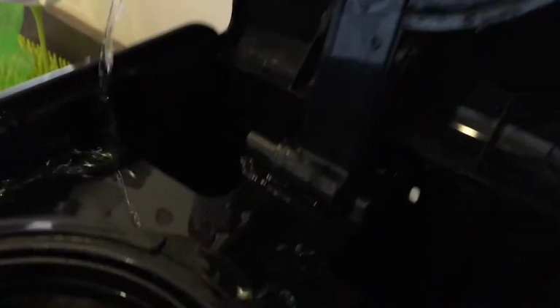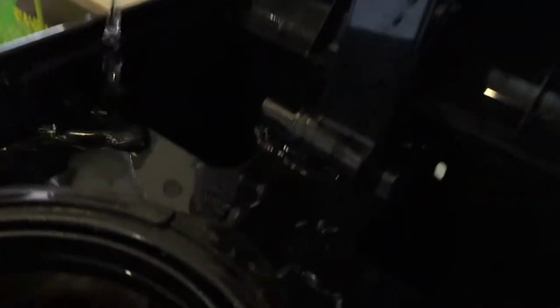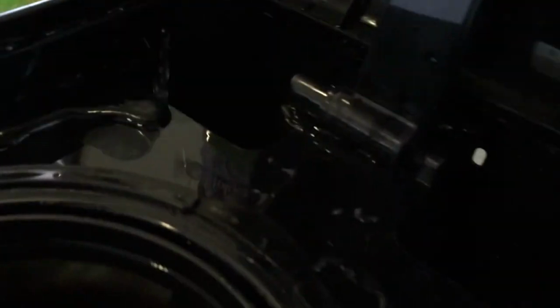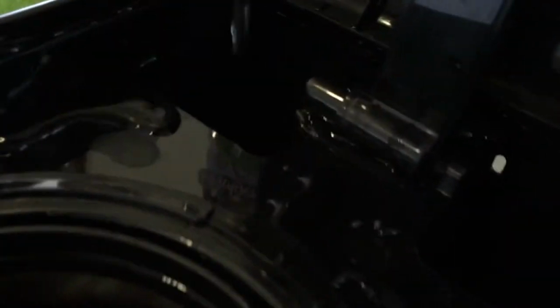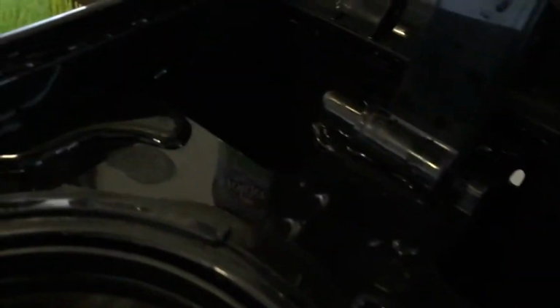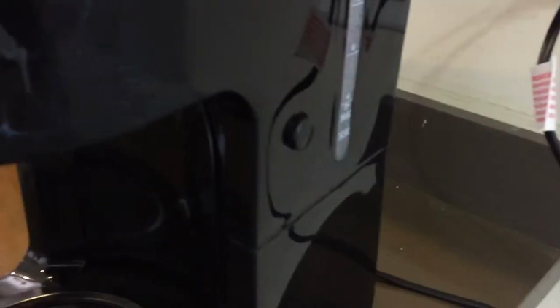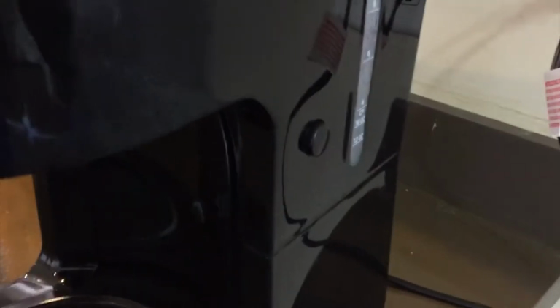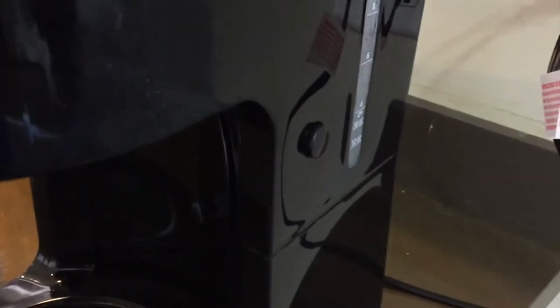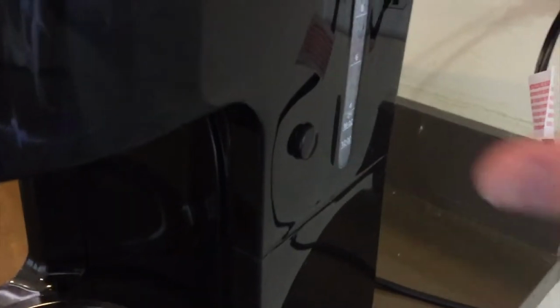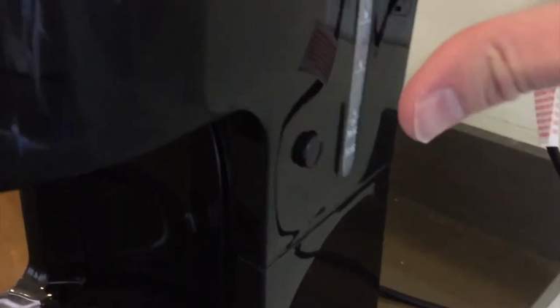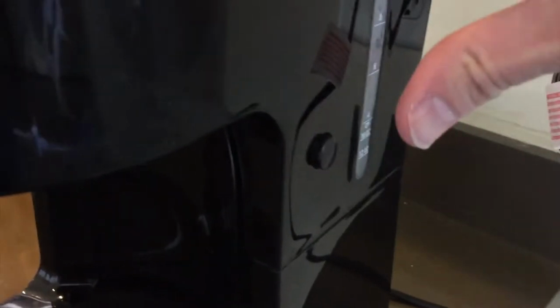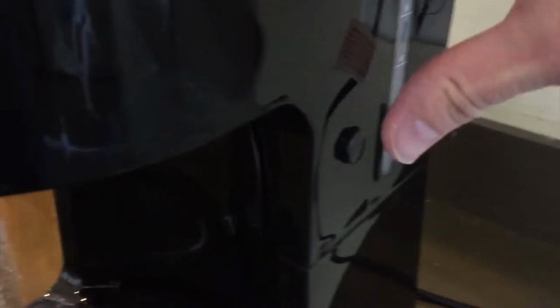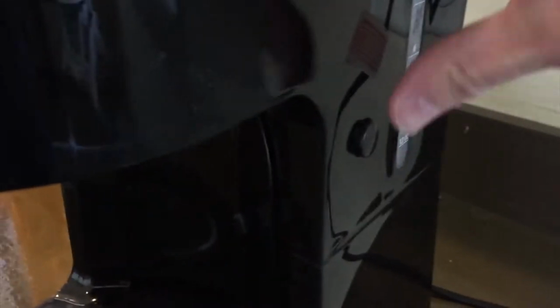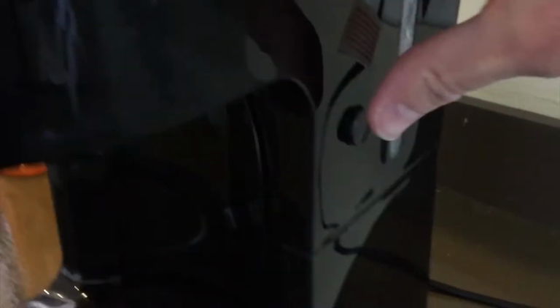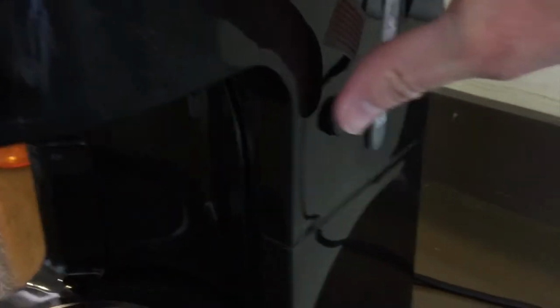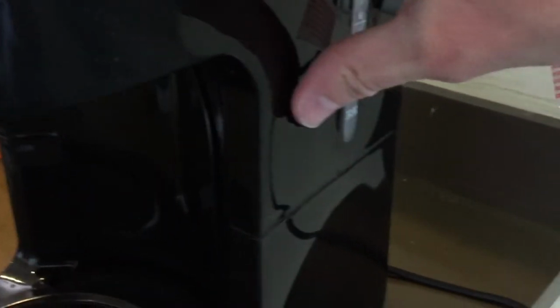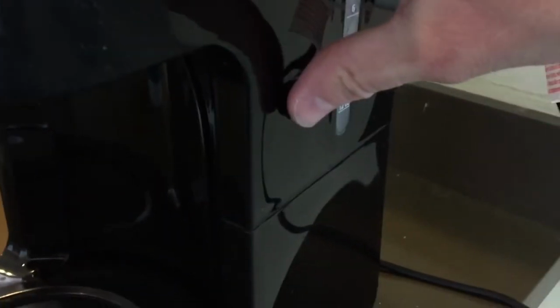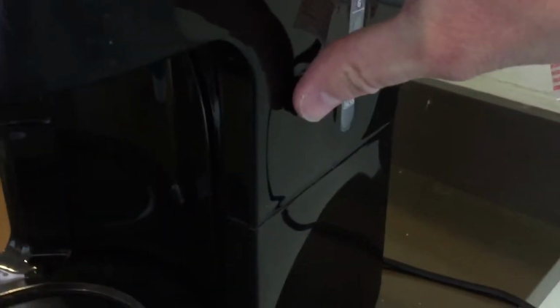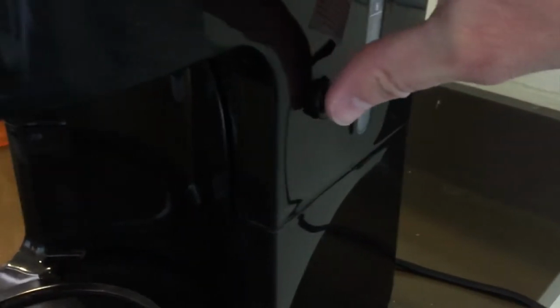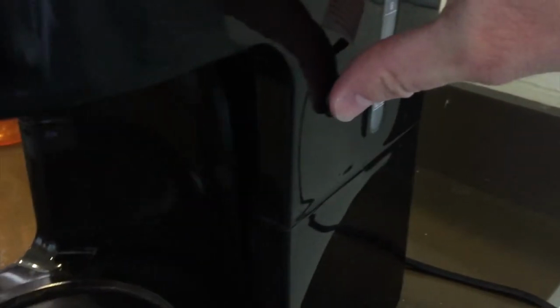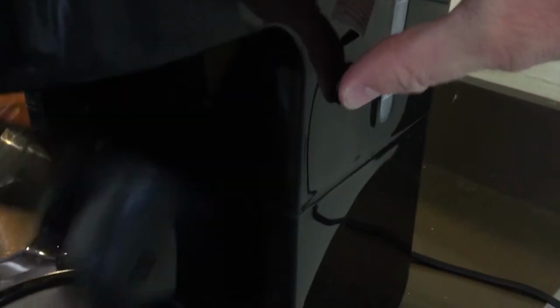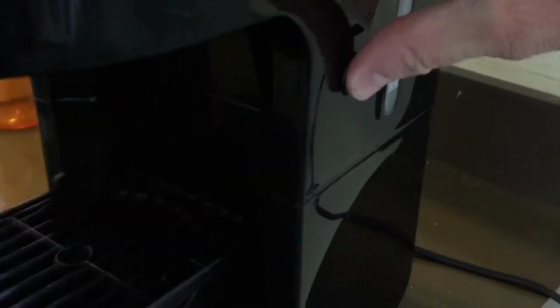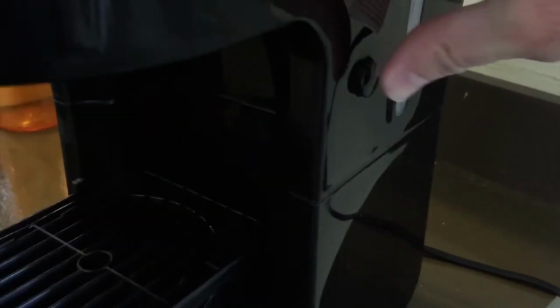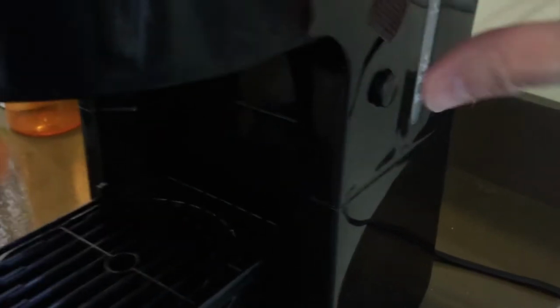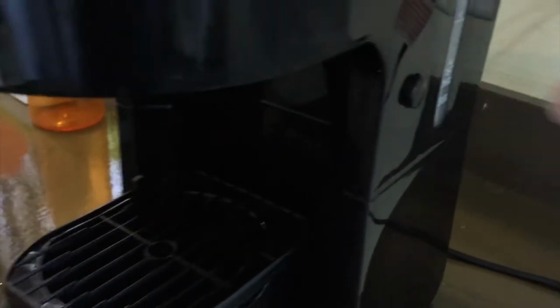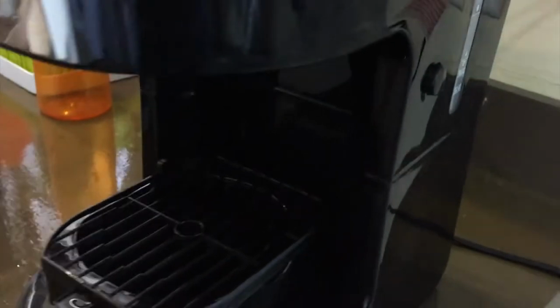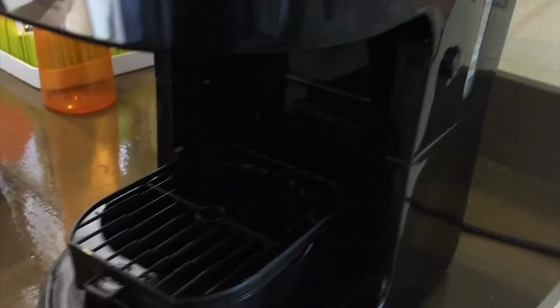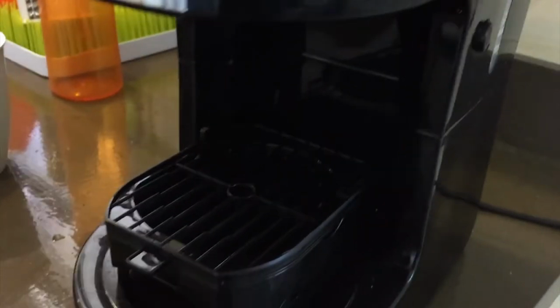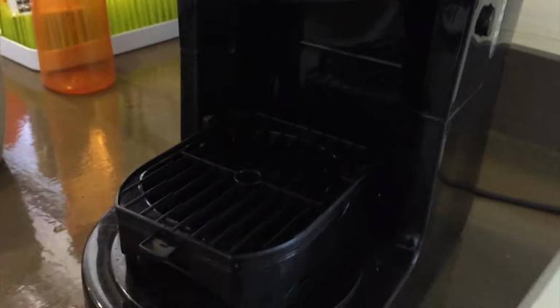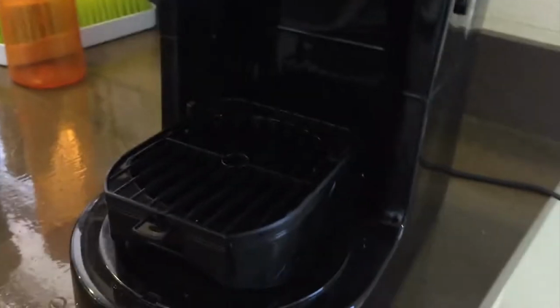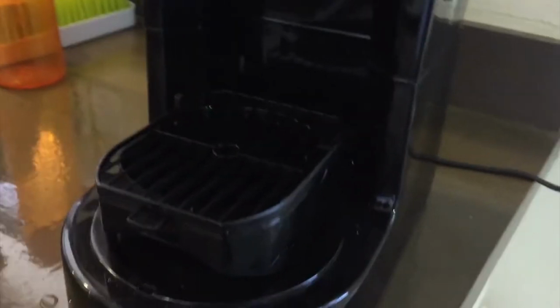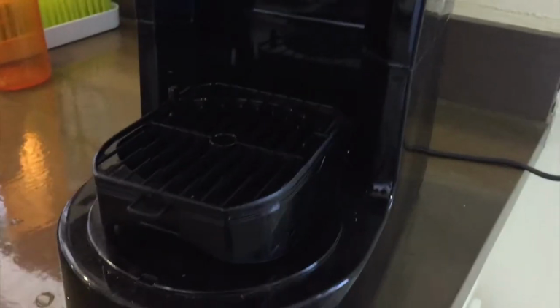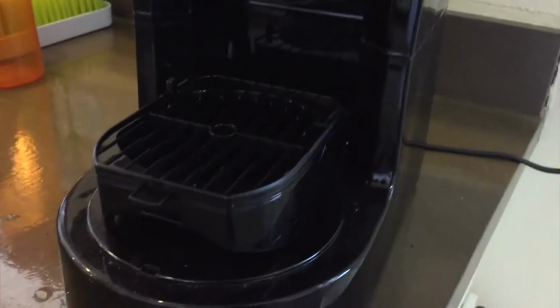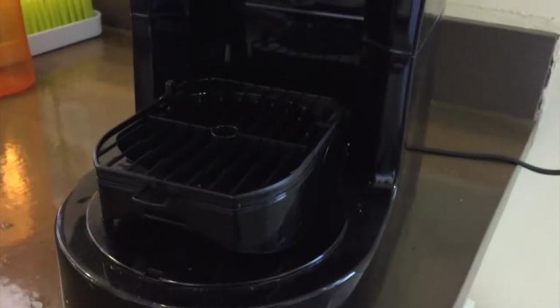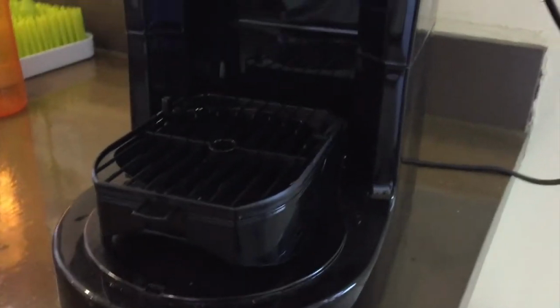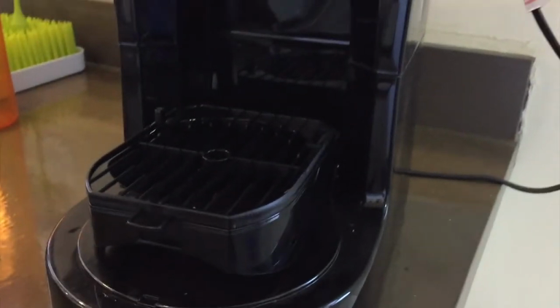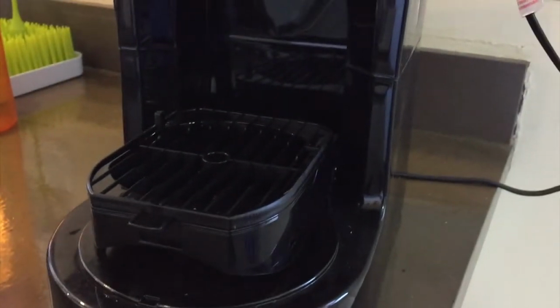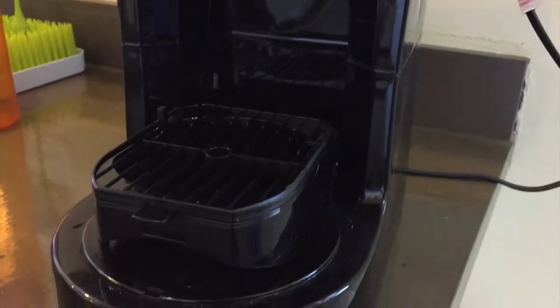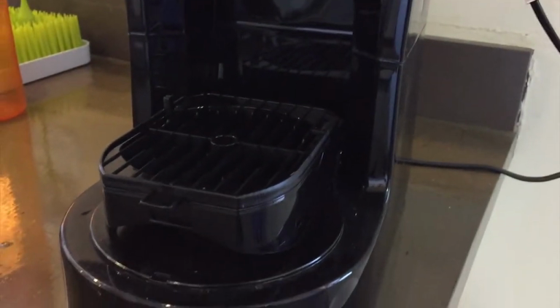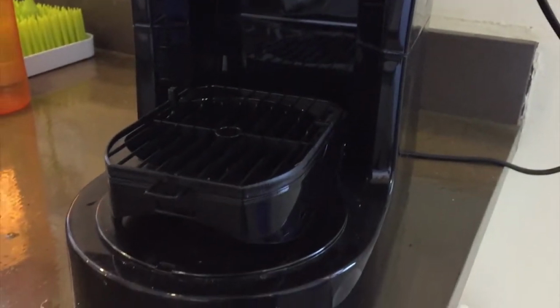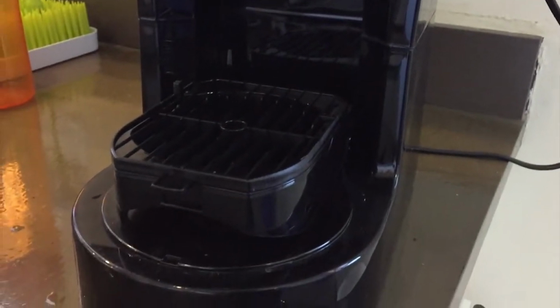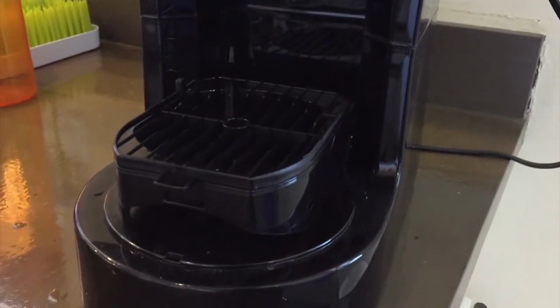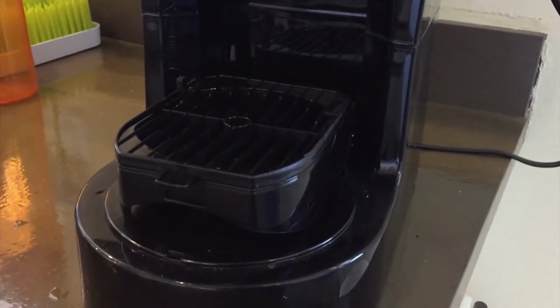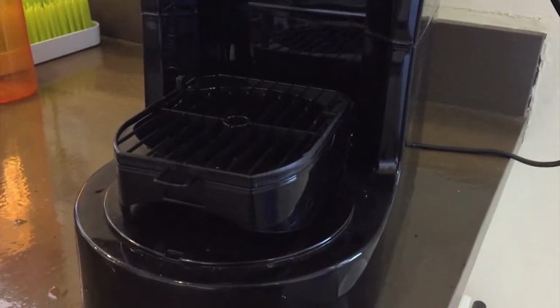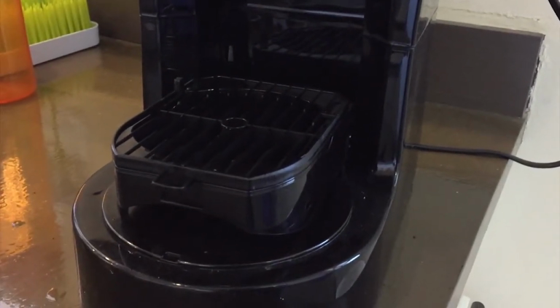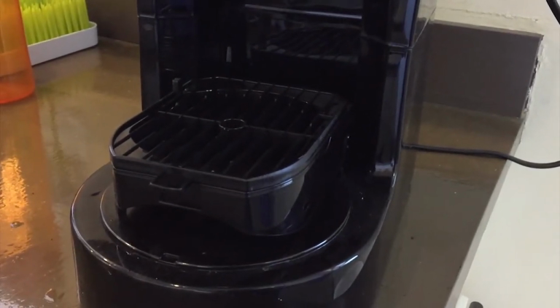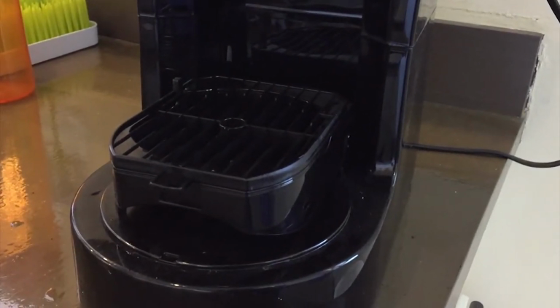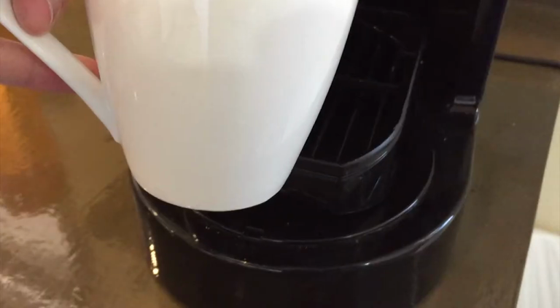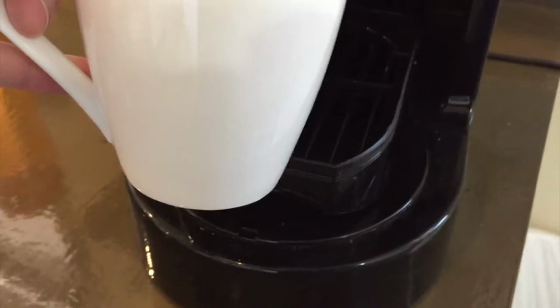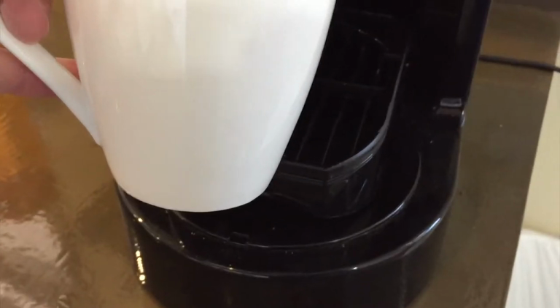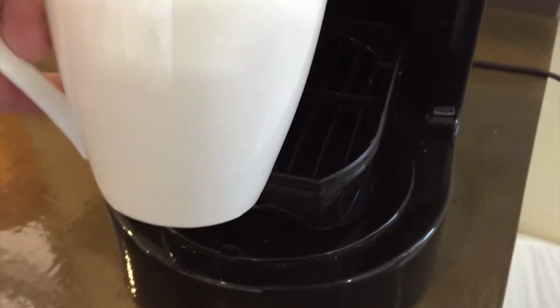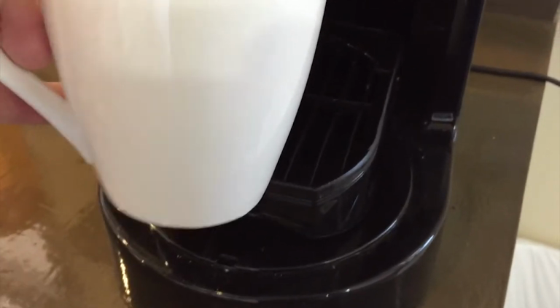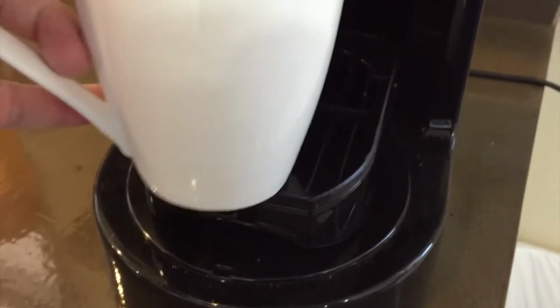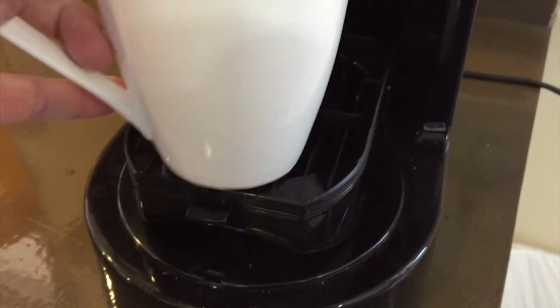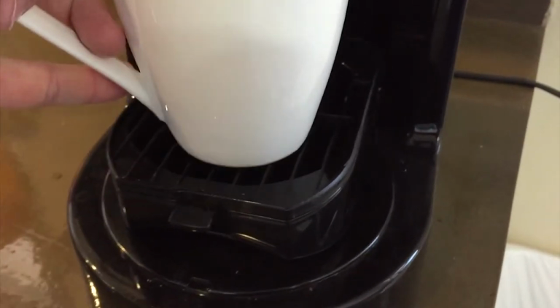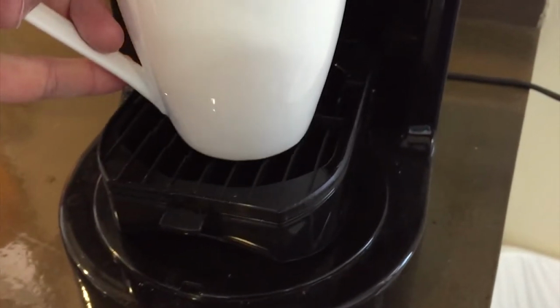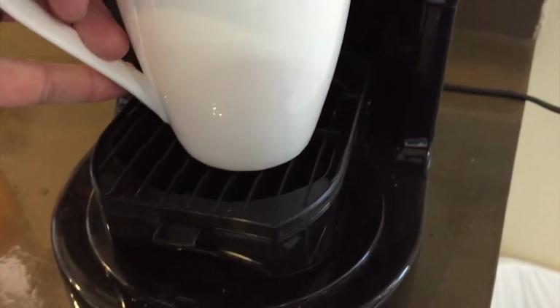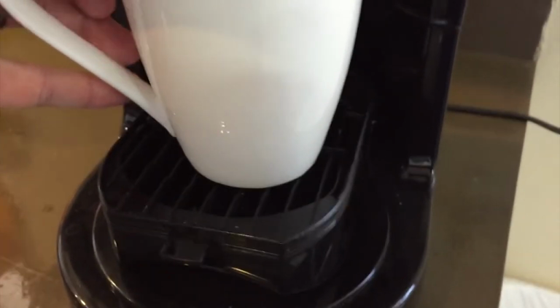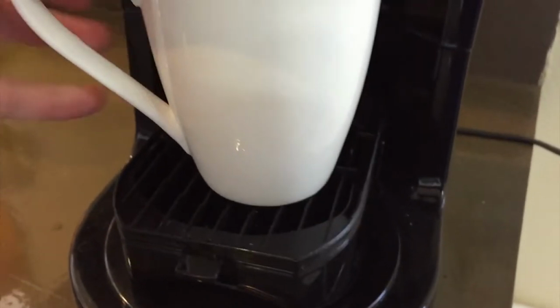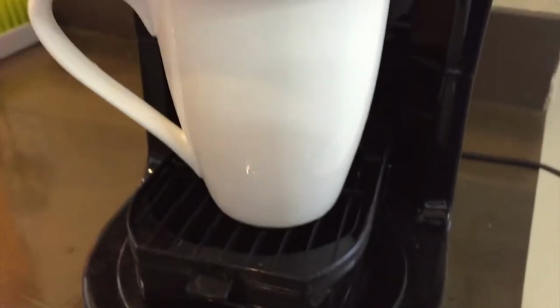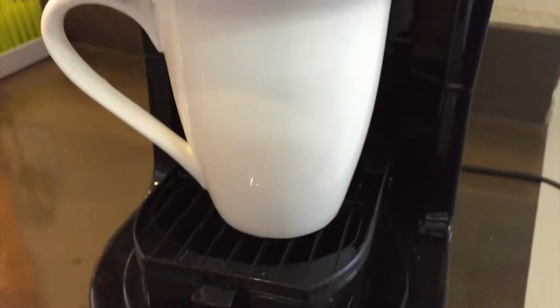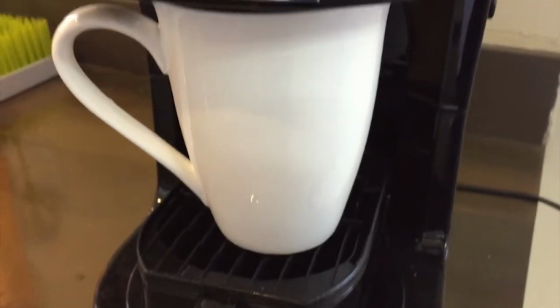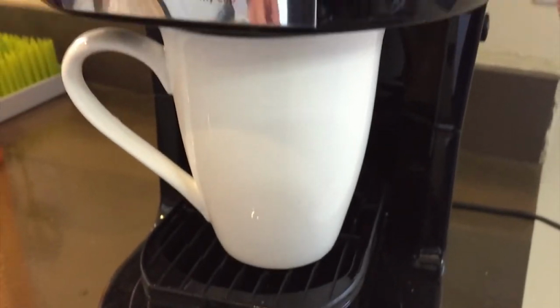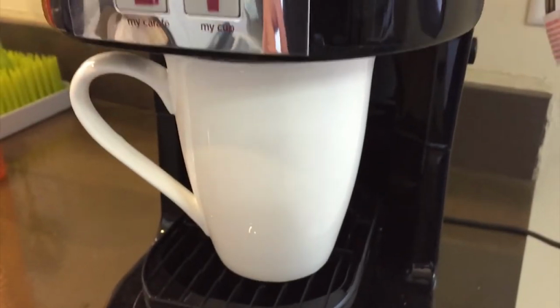To brew a single cup, push a button on the side, and it releases a single serve tray which you can place your coffee cup on.